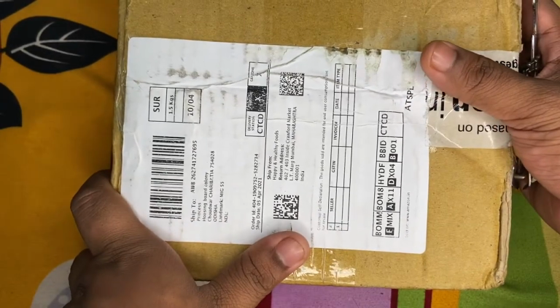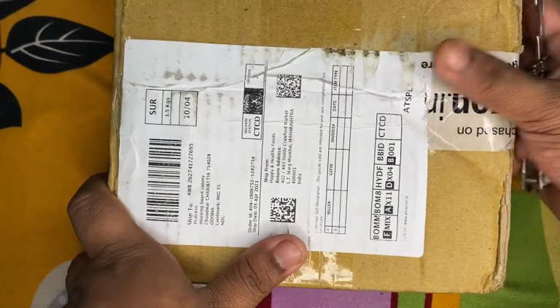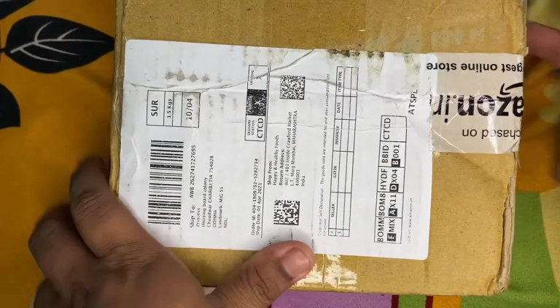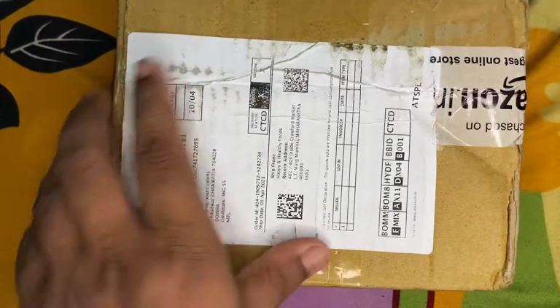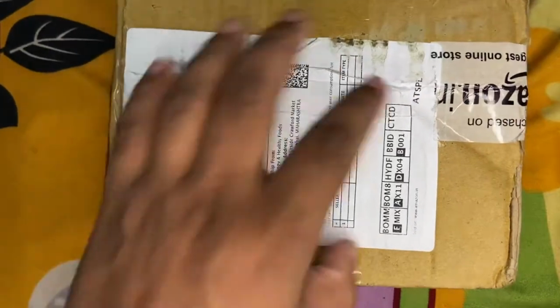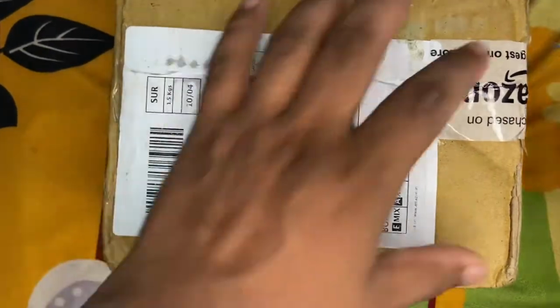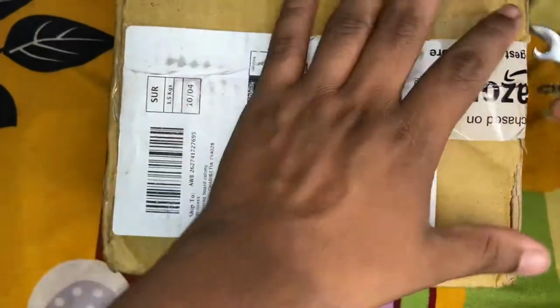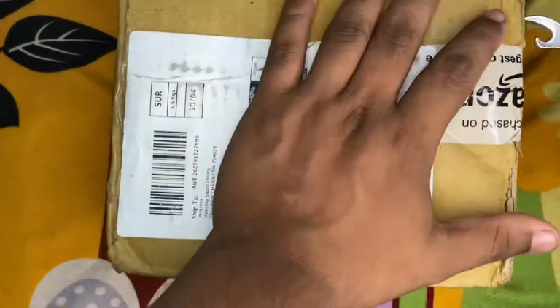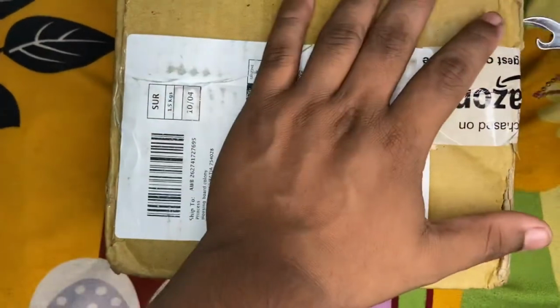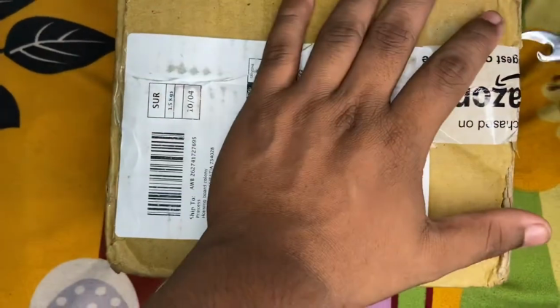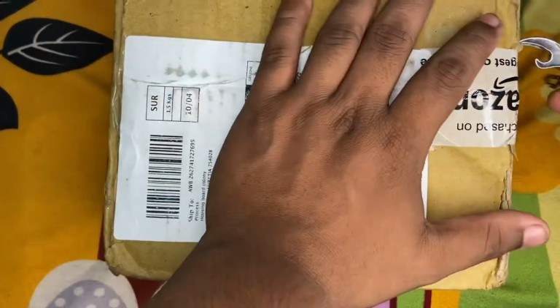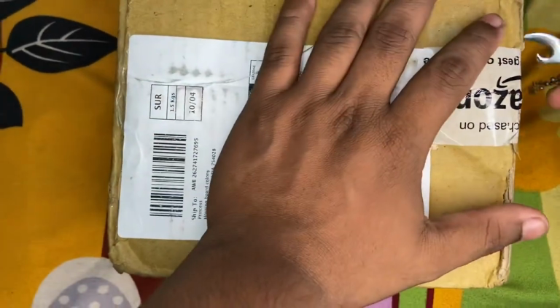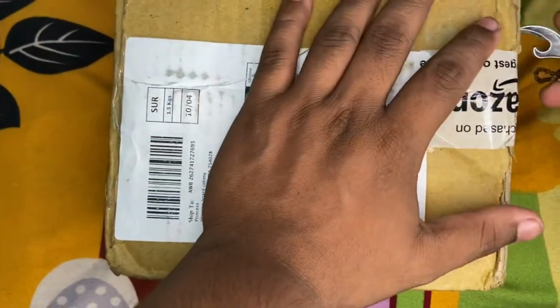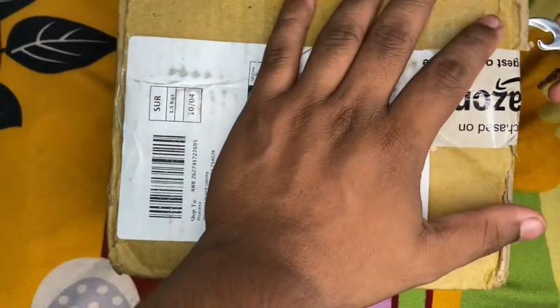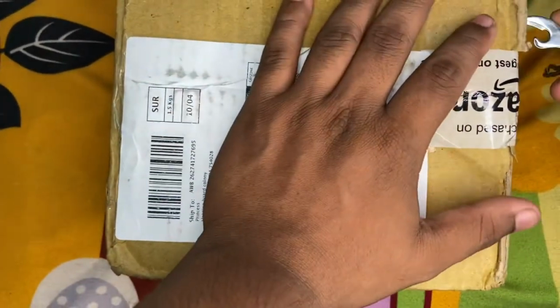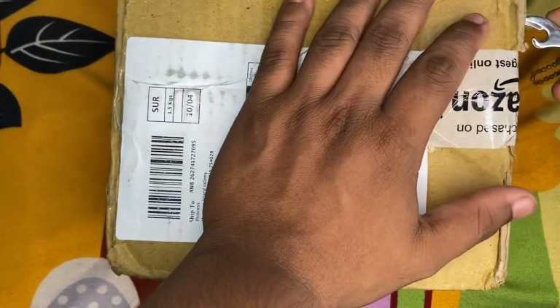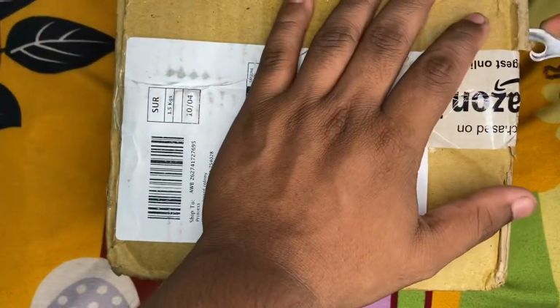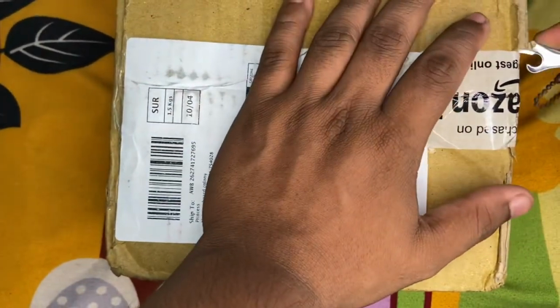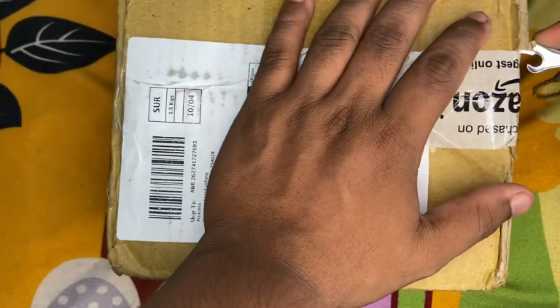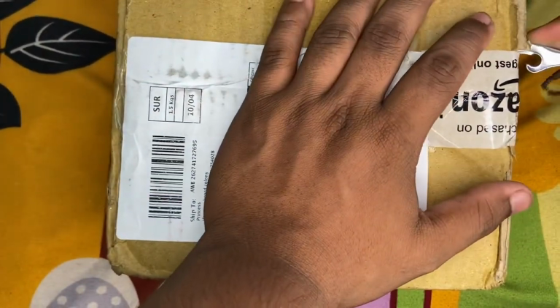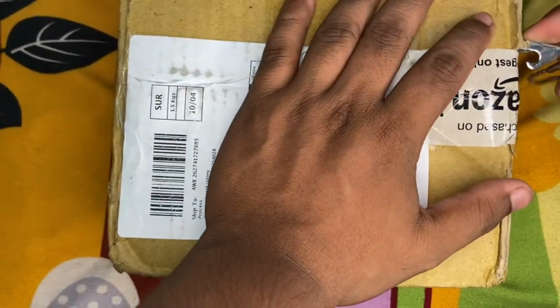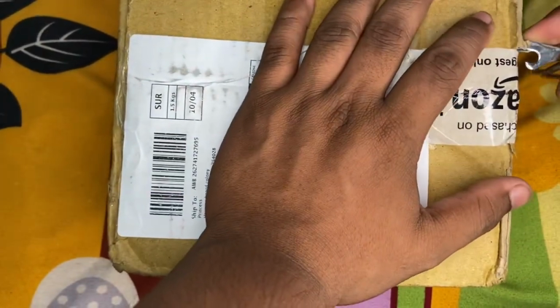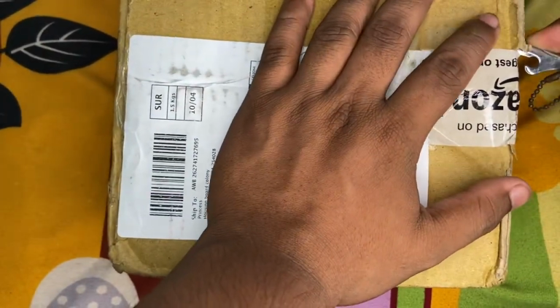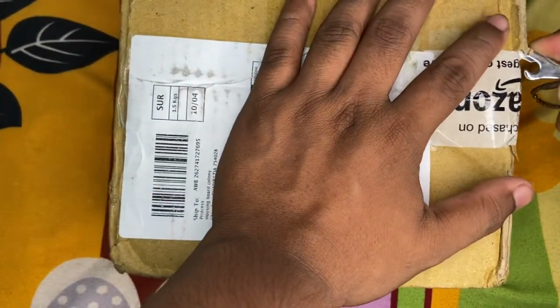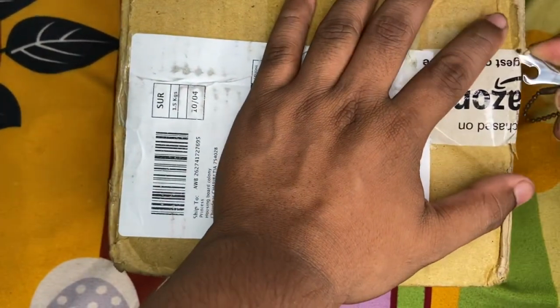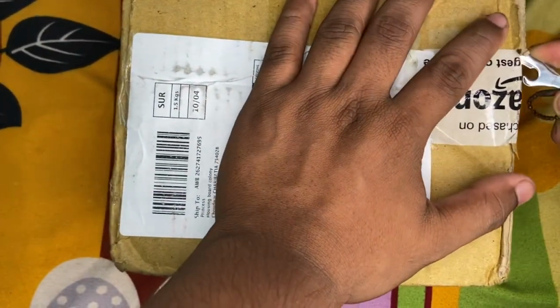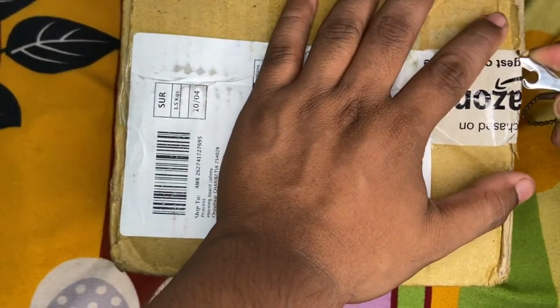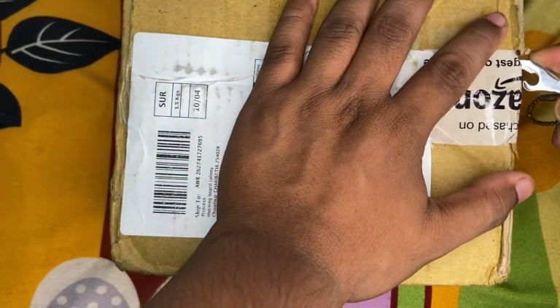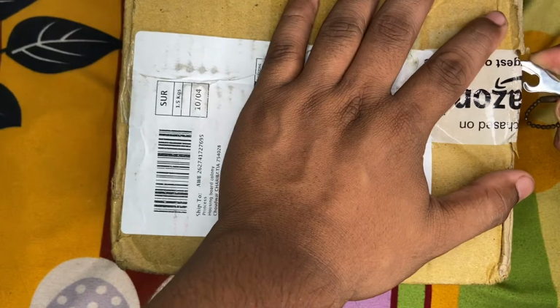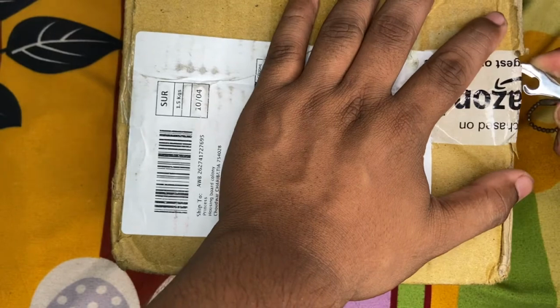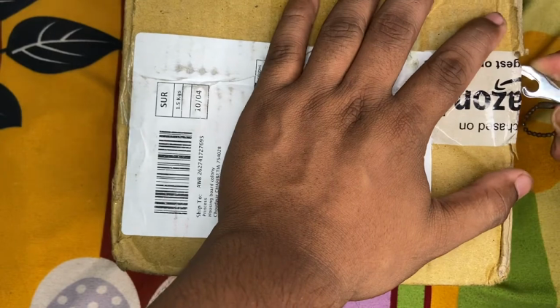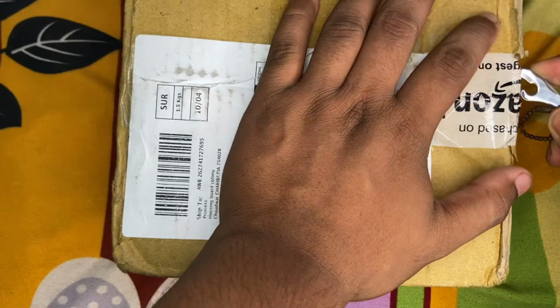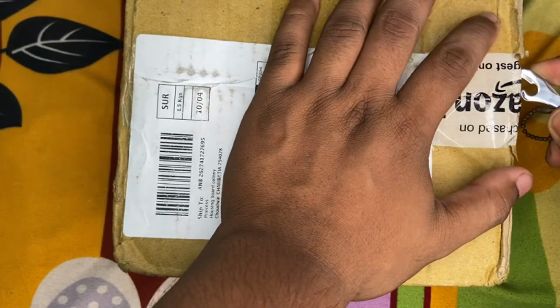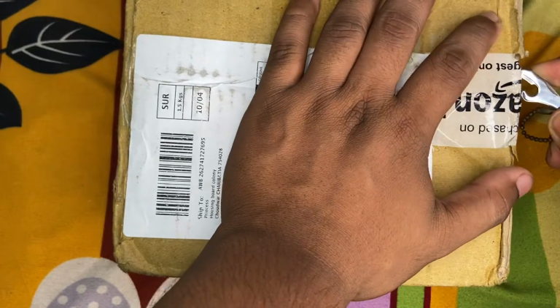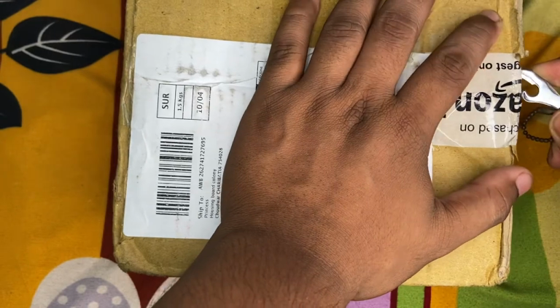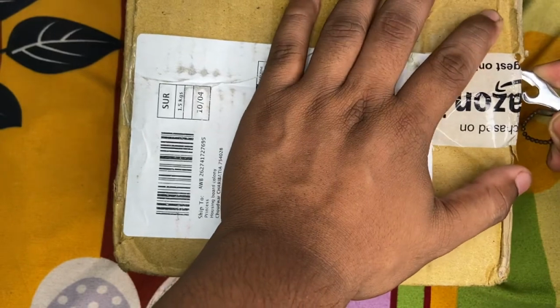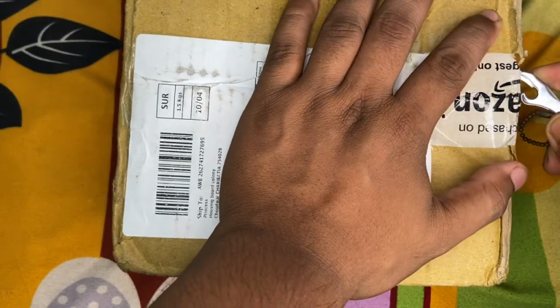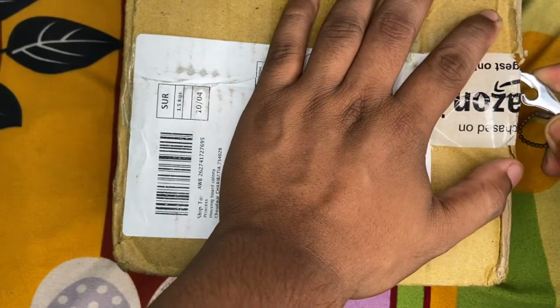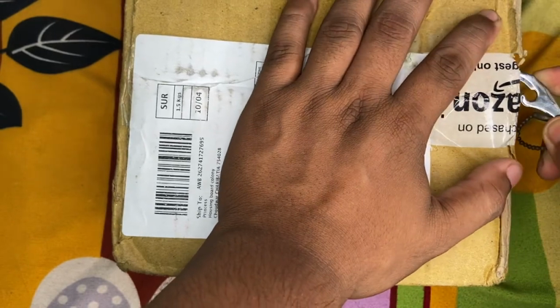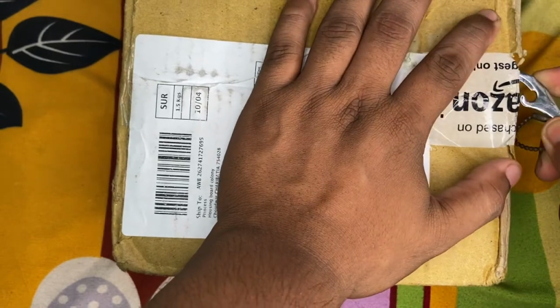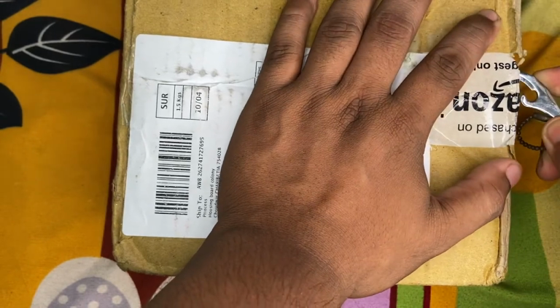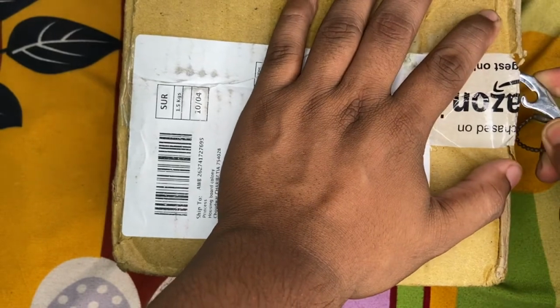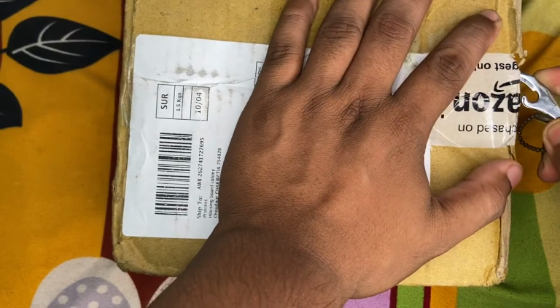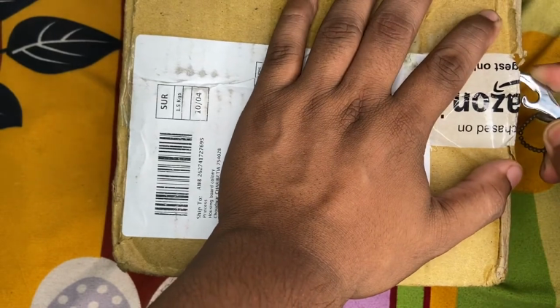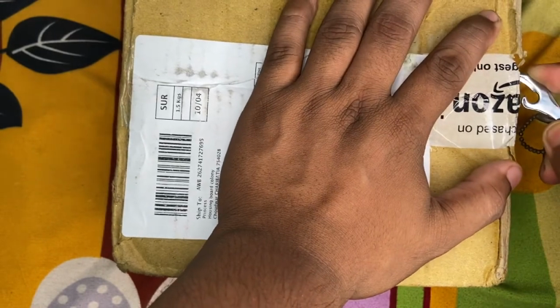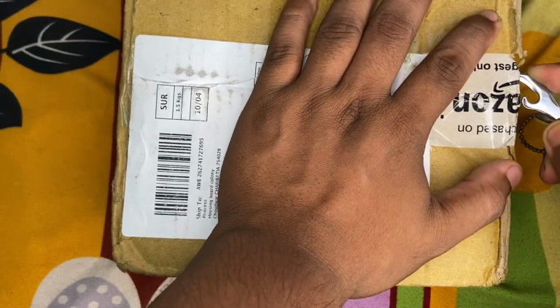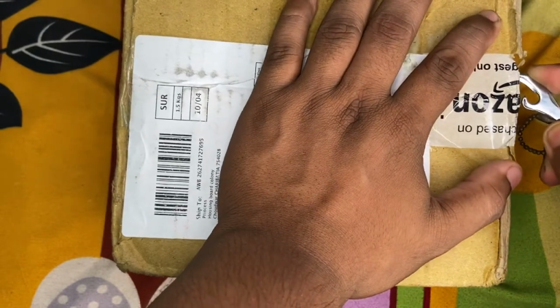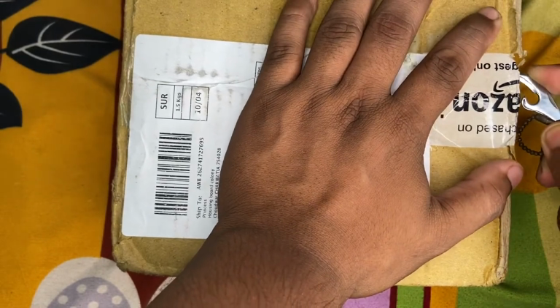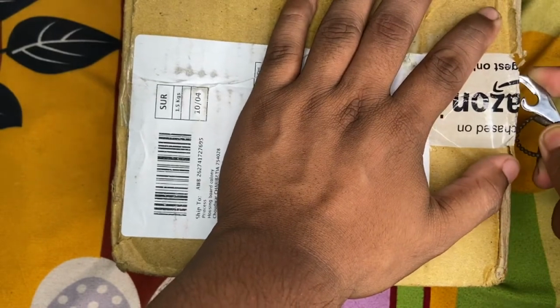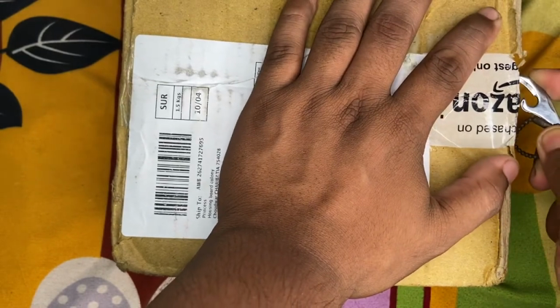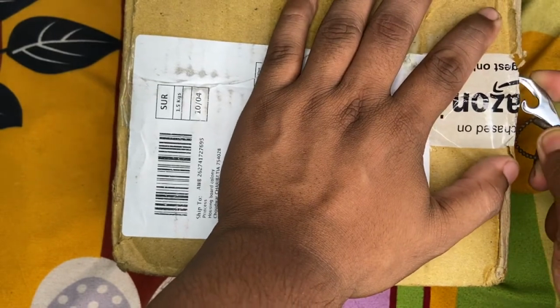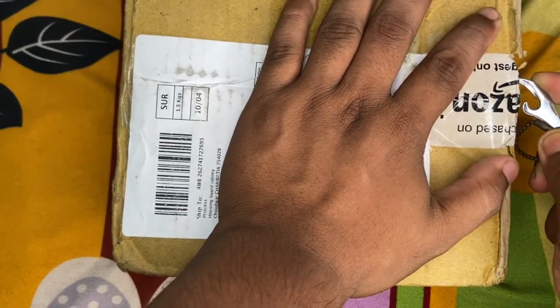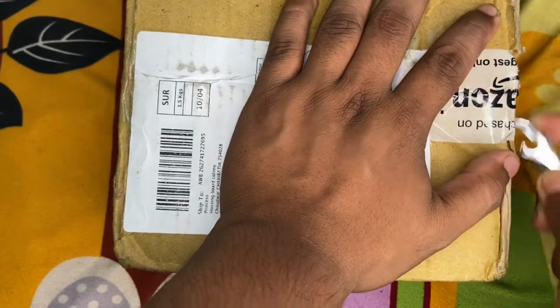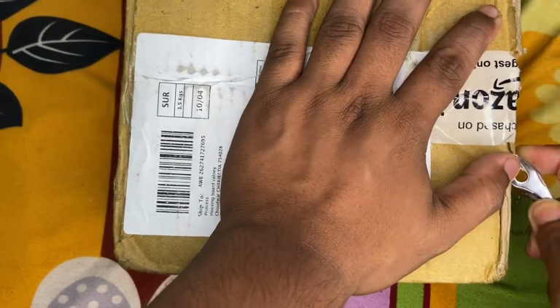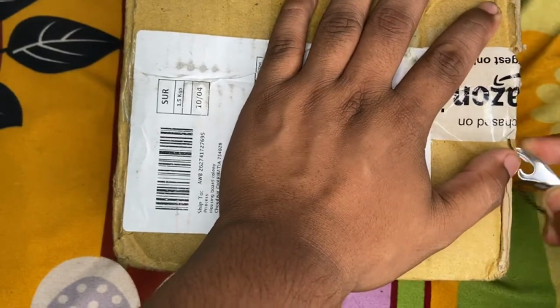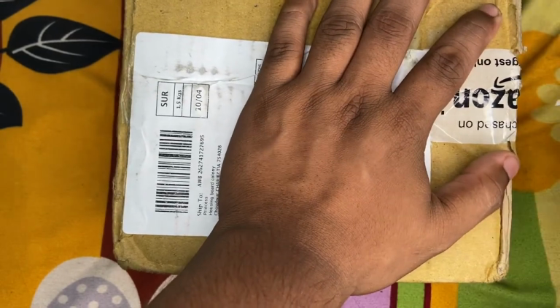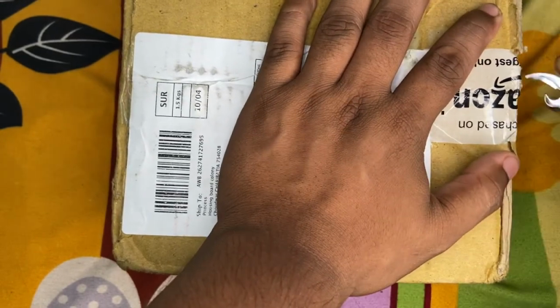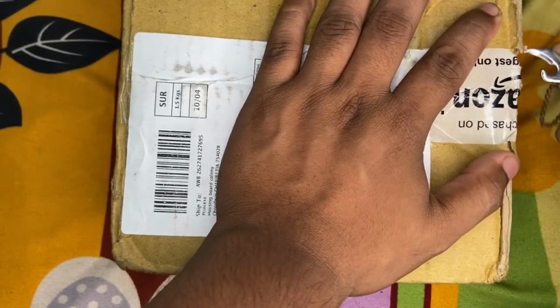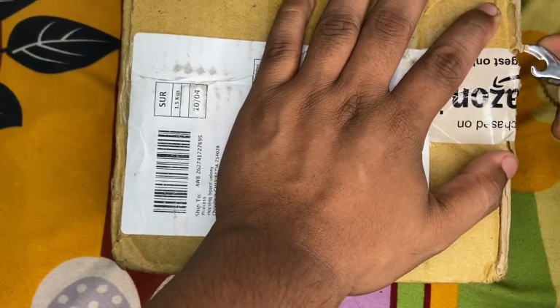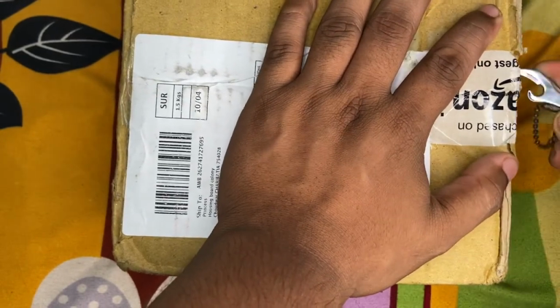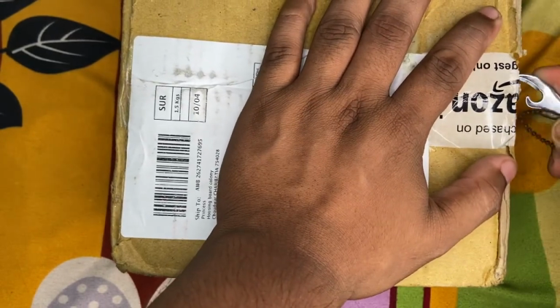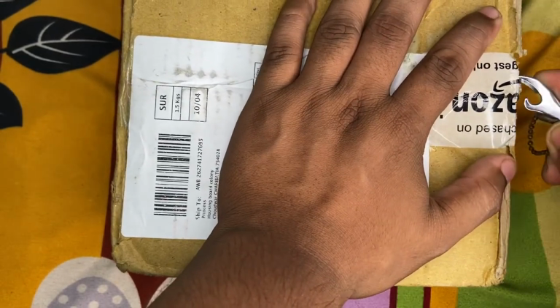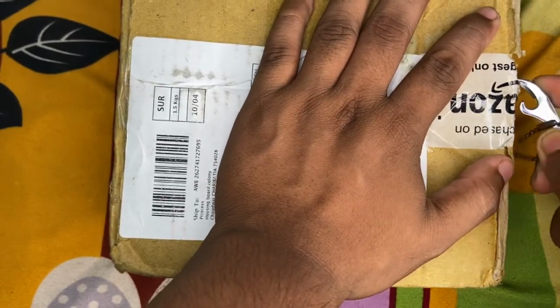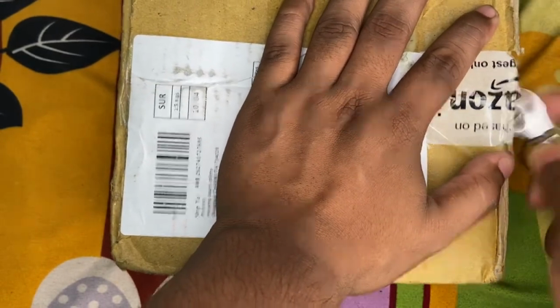I ordered something. Normally, I don't eat all these things online. Let's open and see what it is.